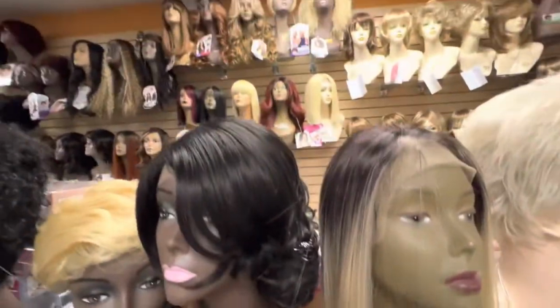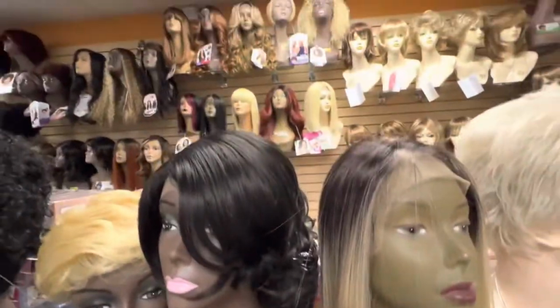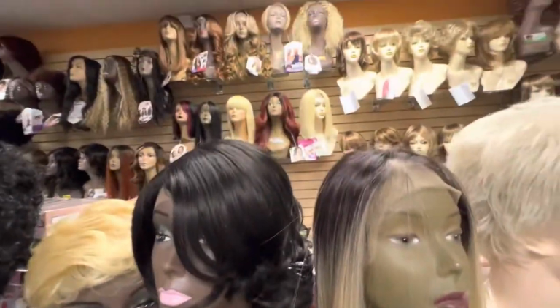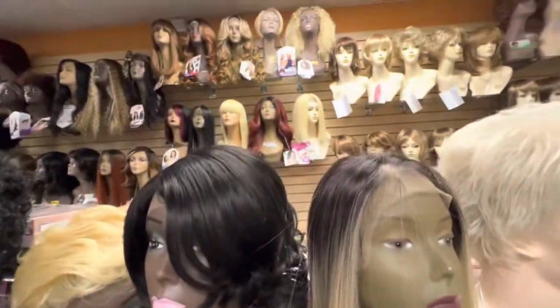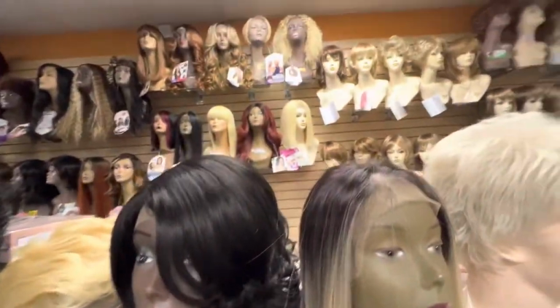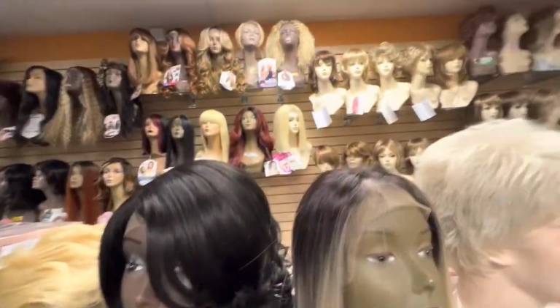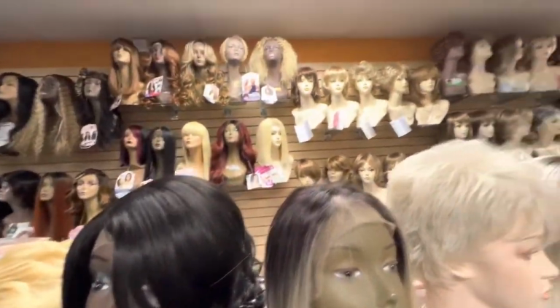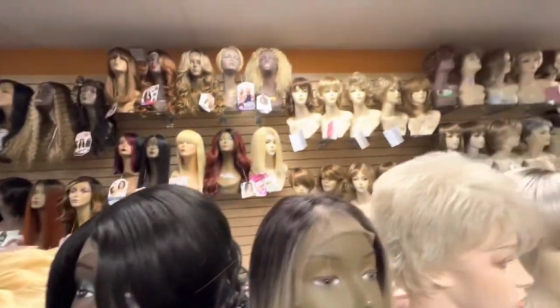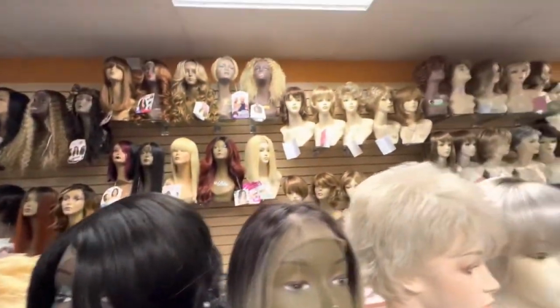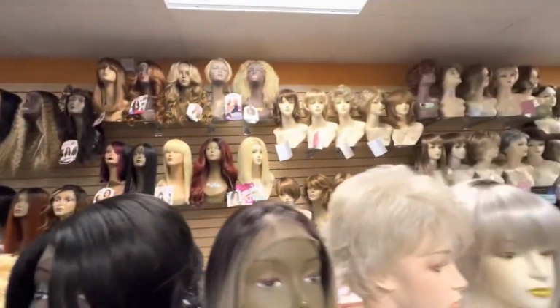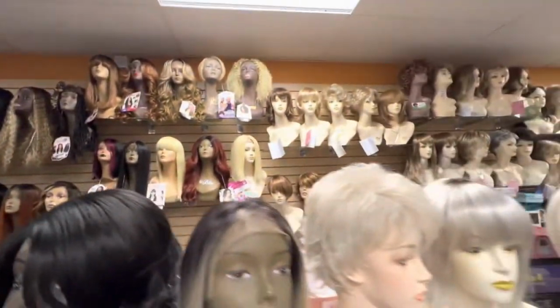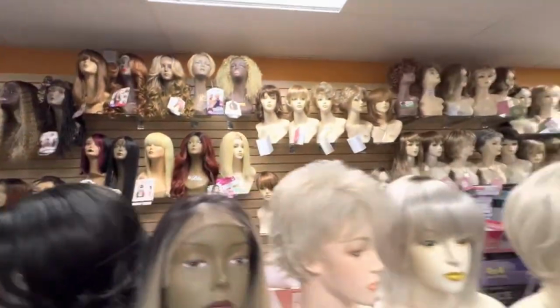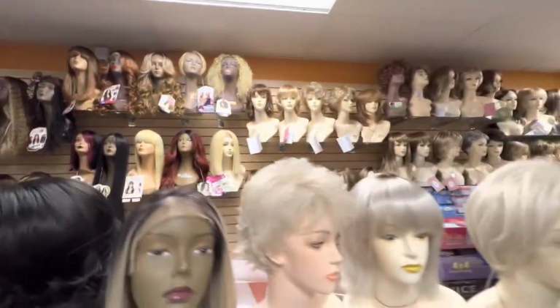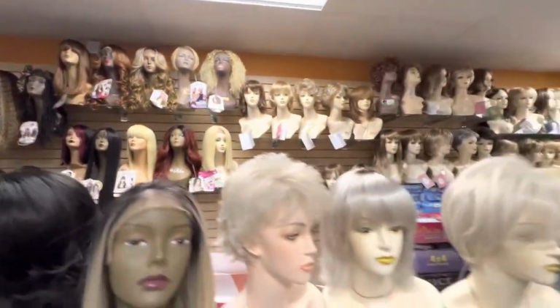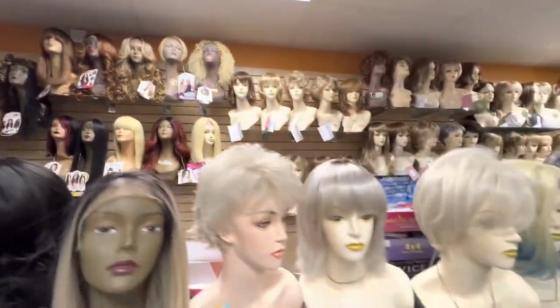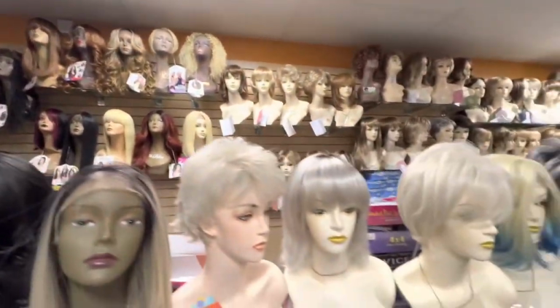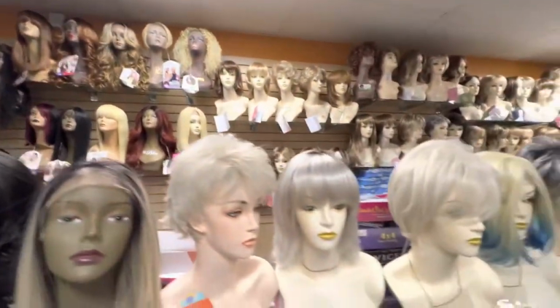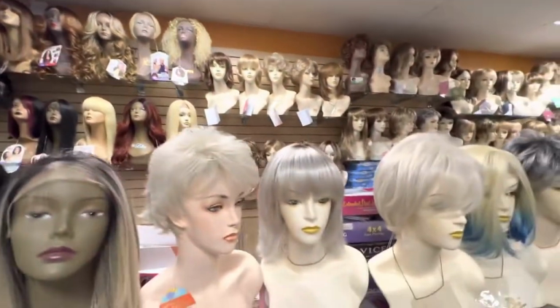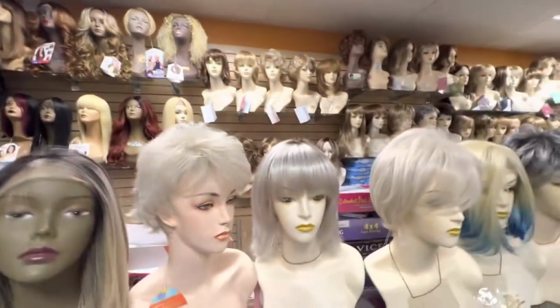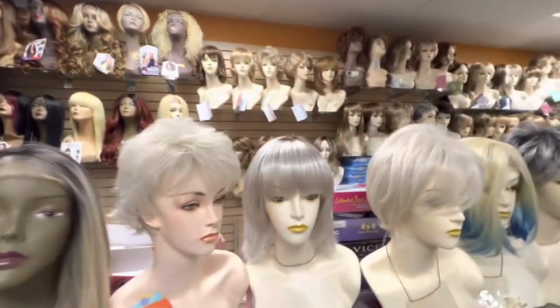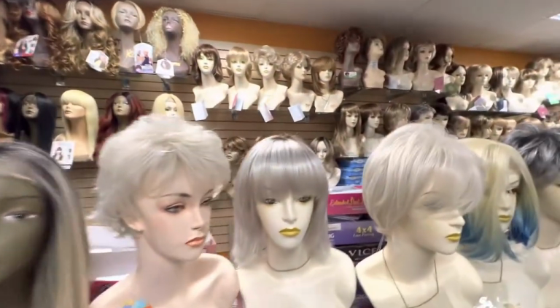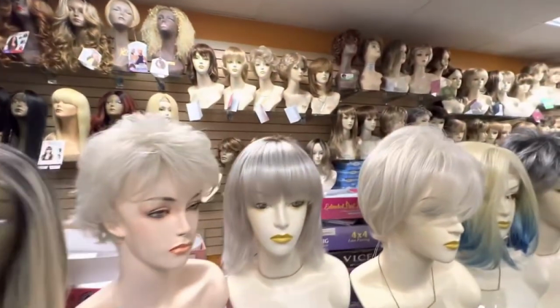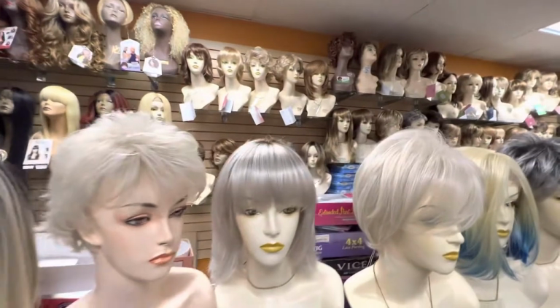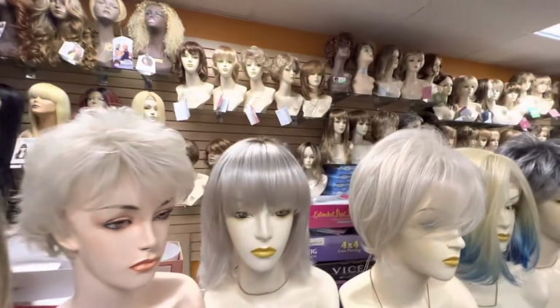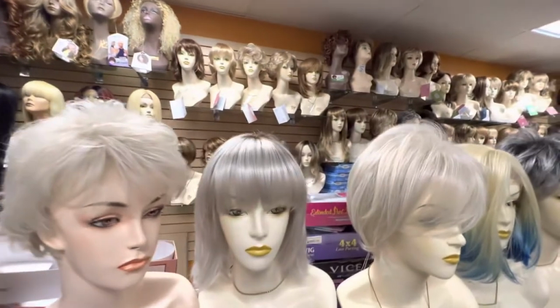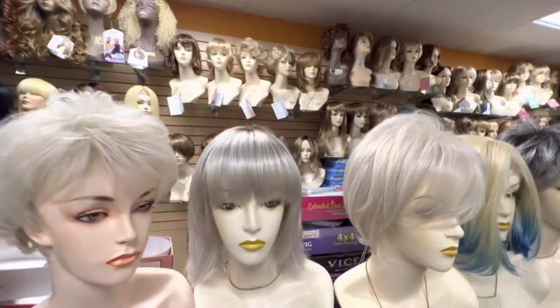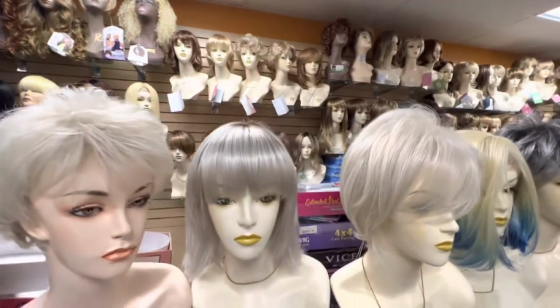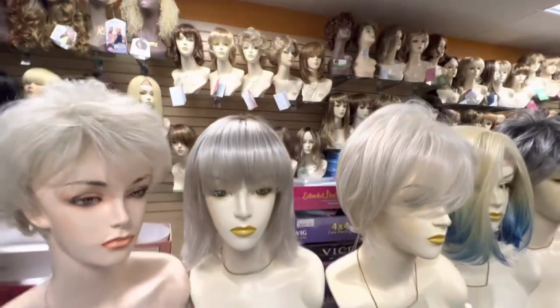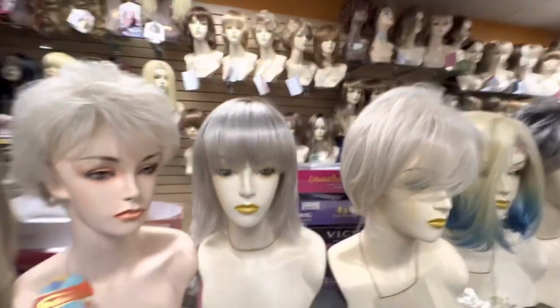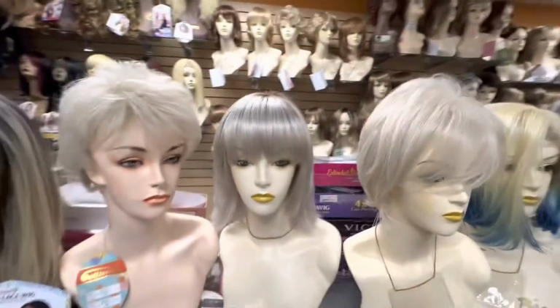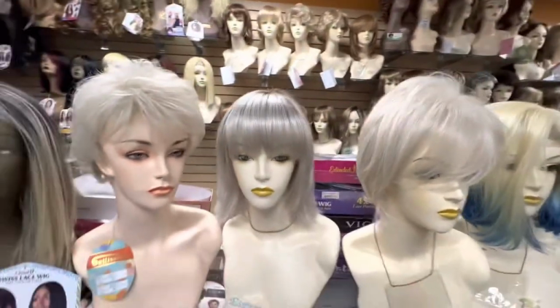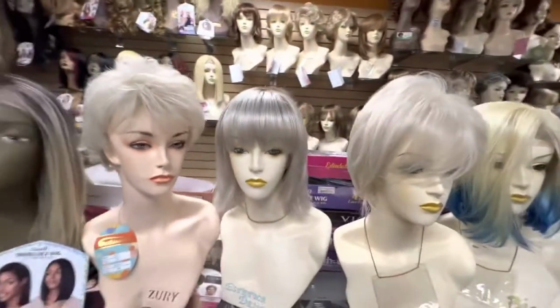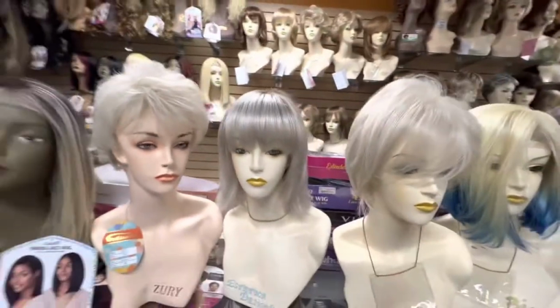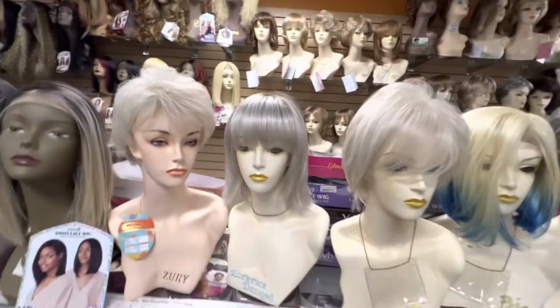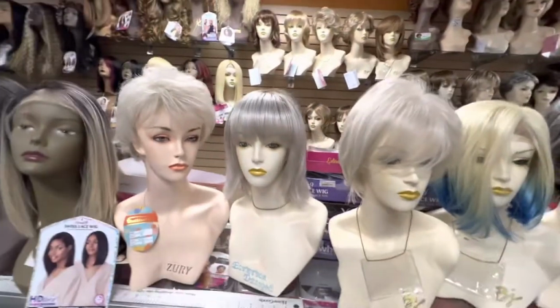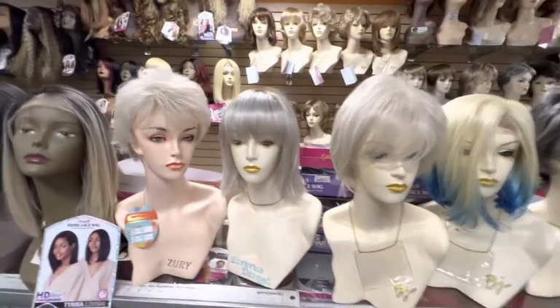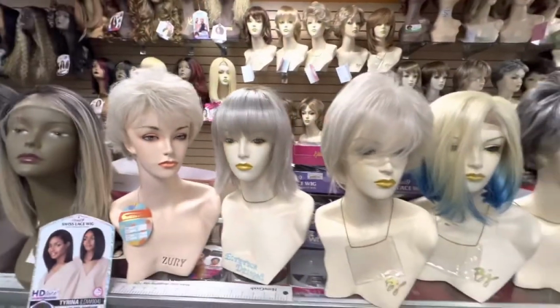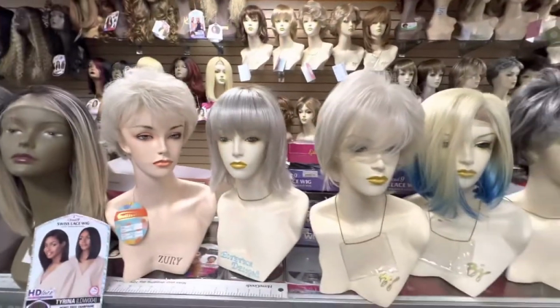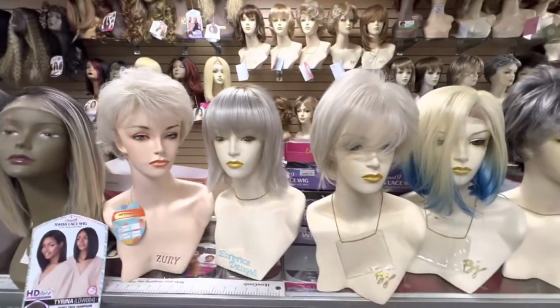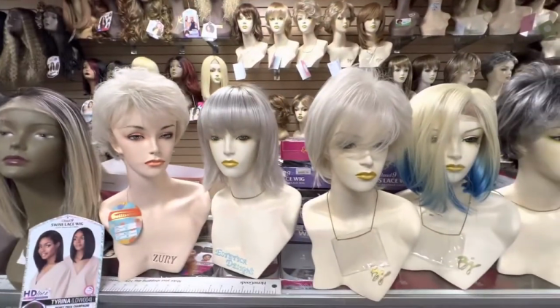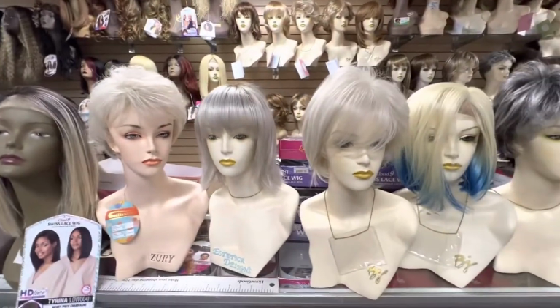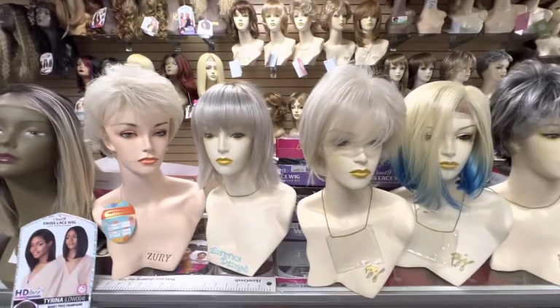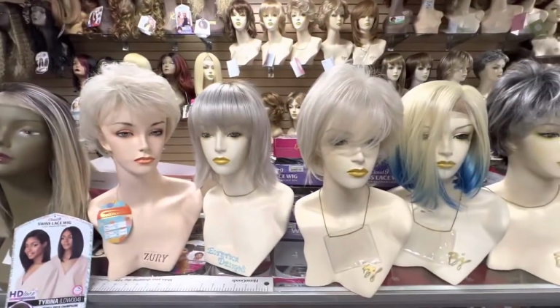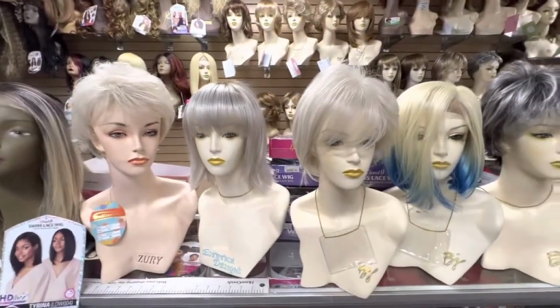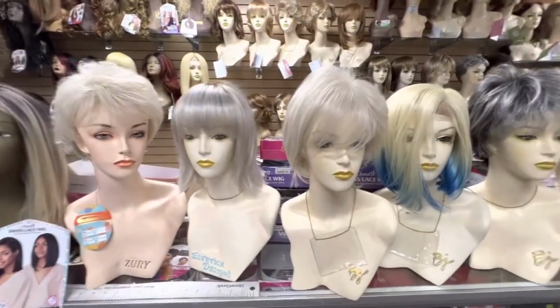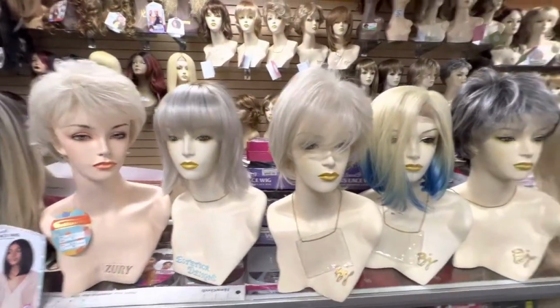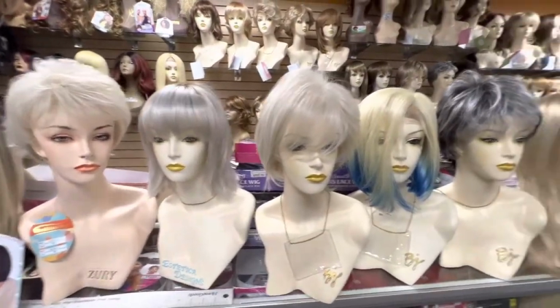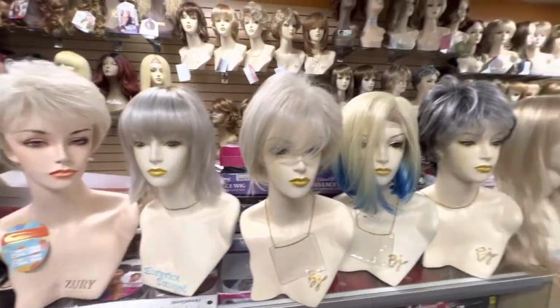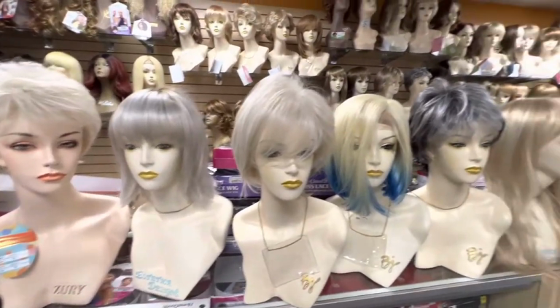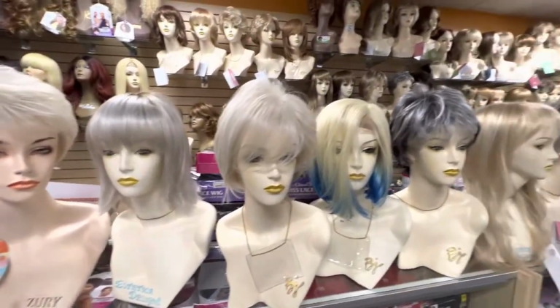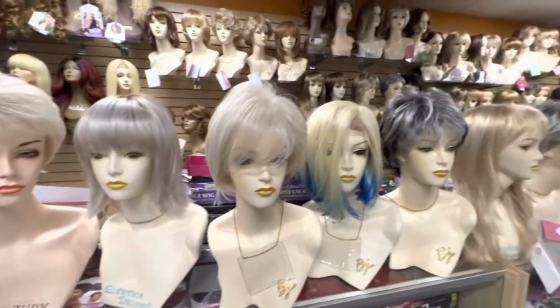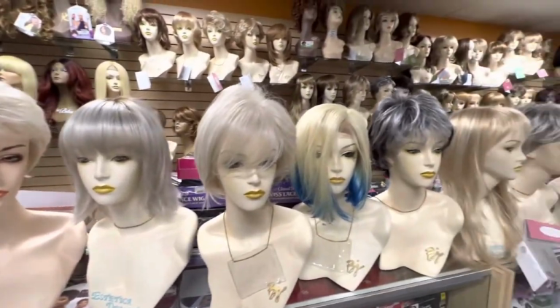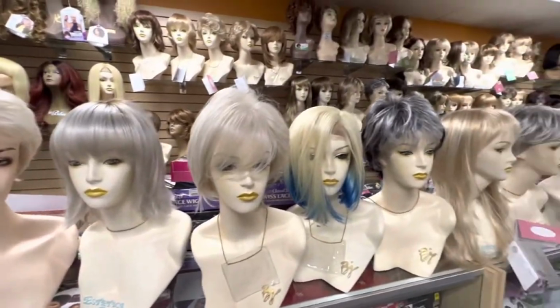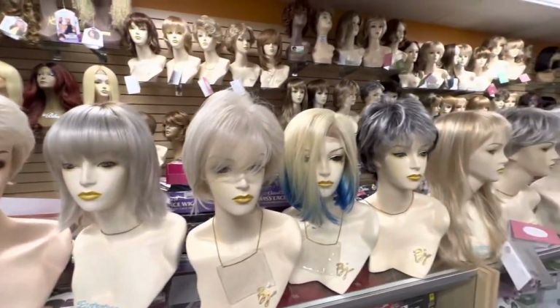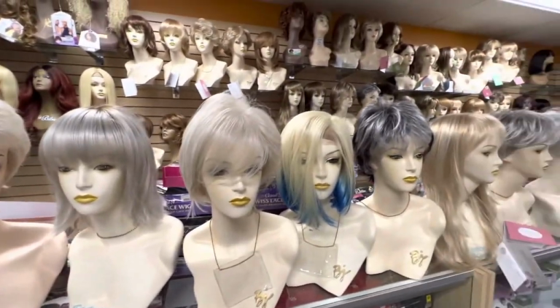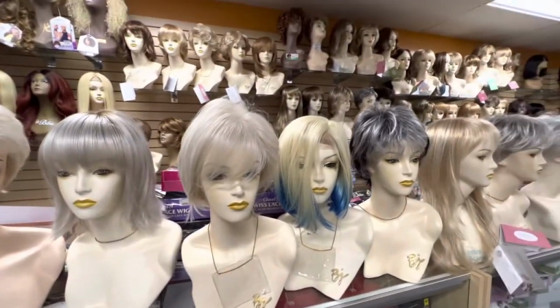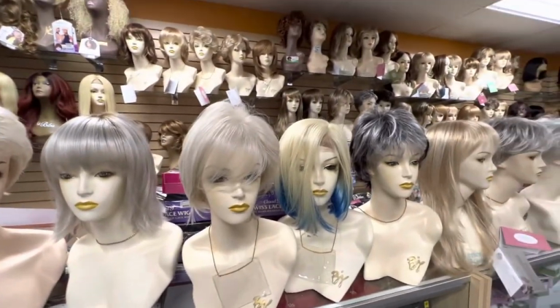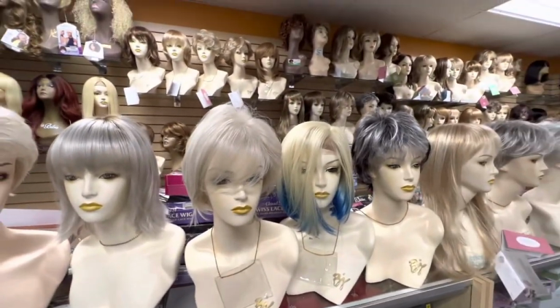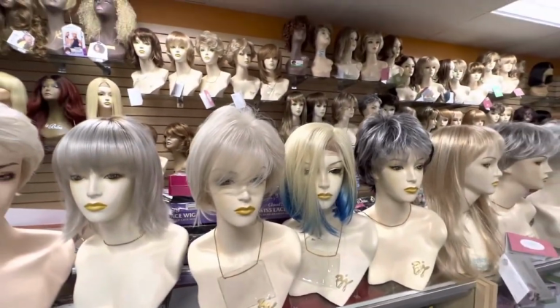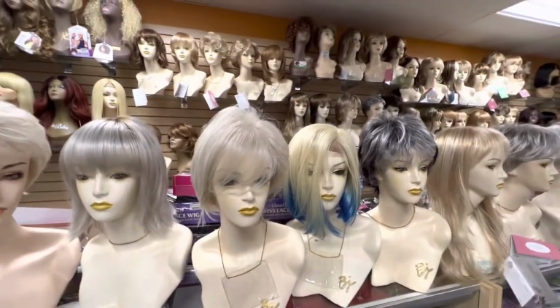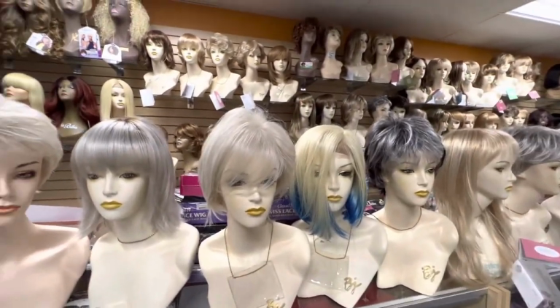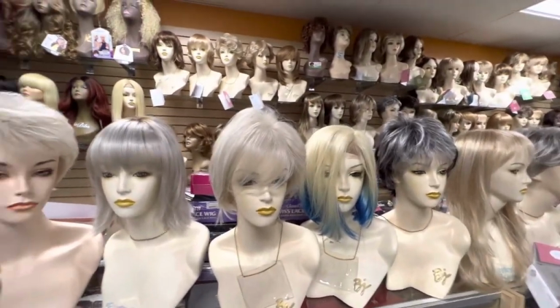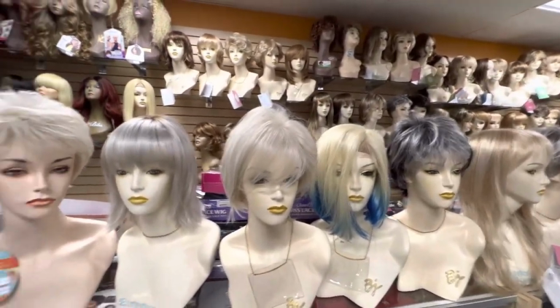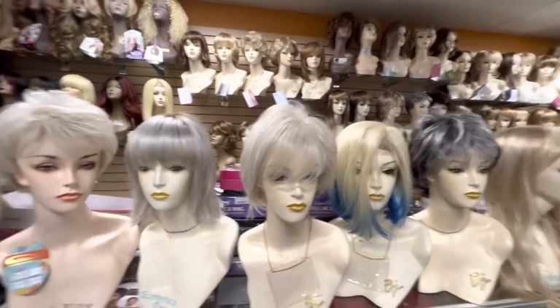As I mentioned before, we are also in the suburbs, so we sell these kinds of wigs as well.